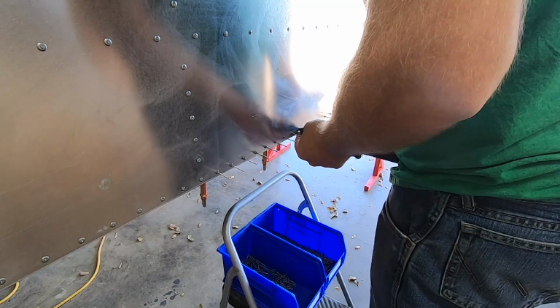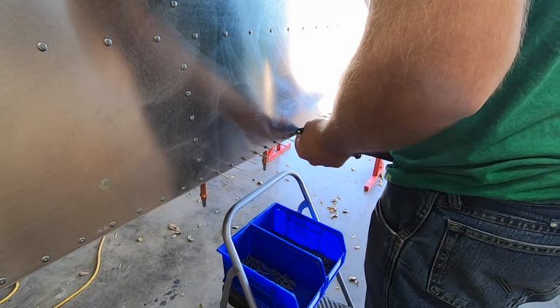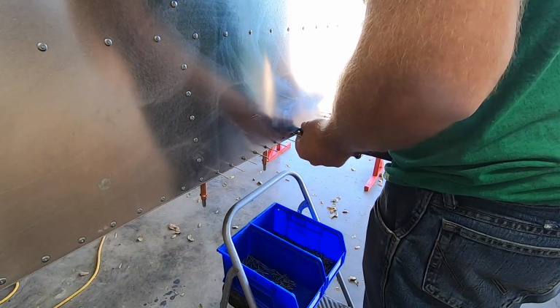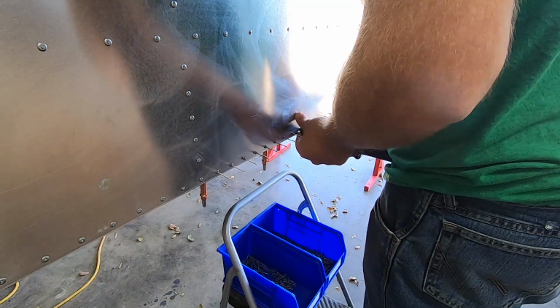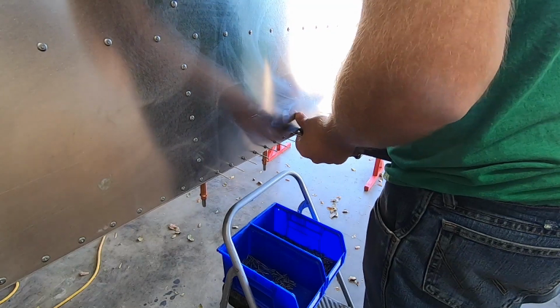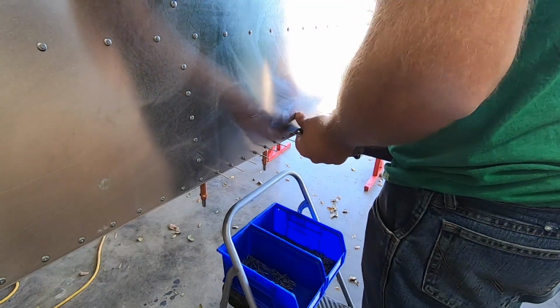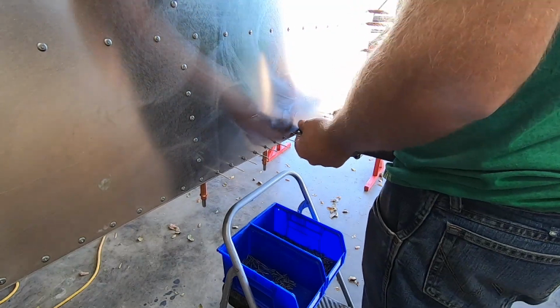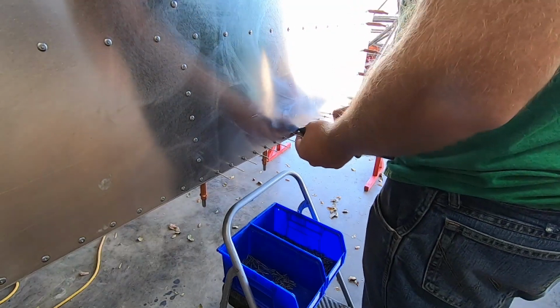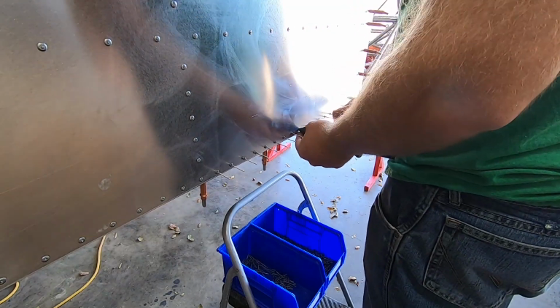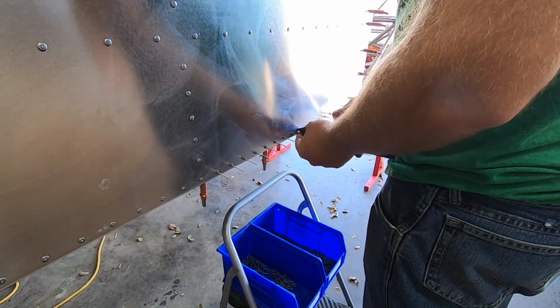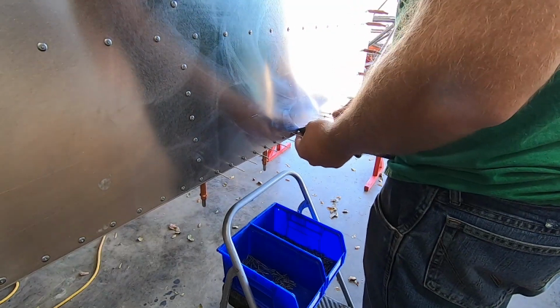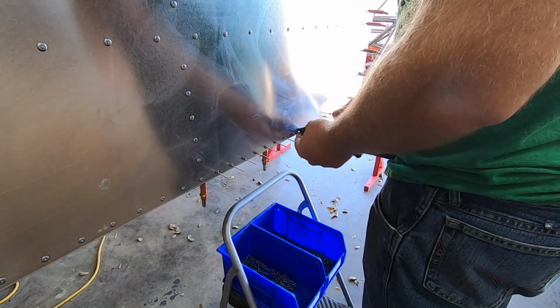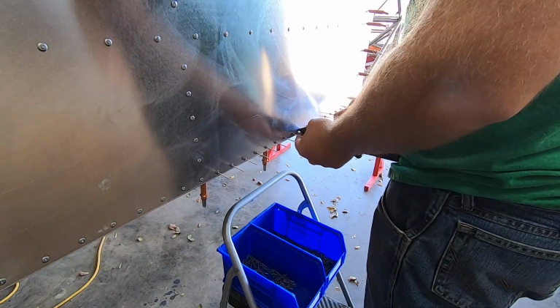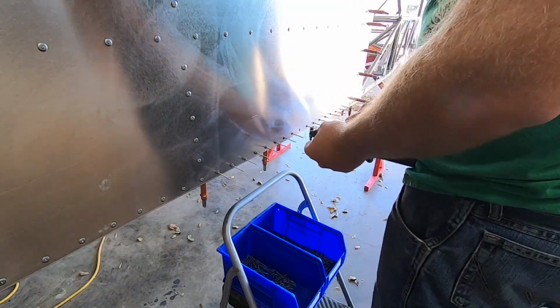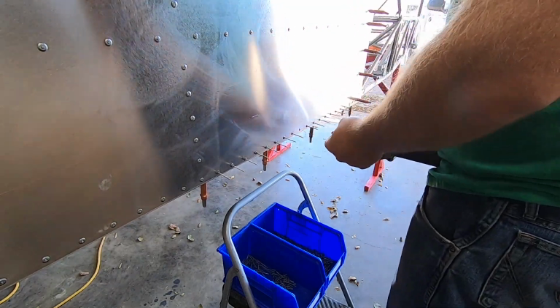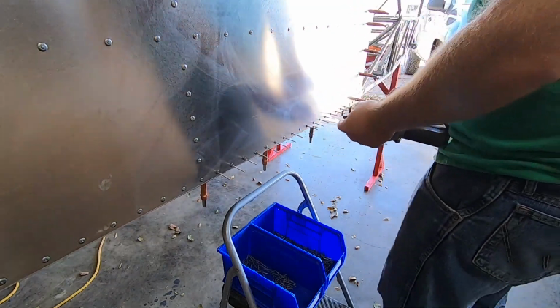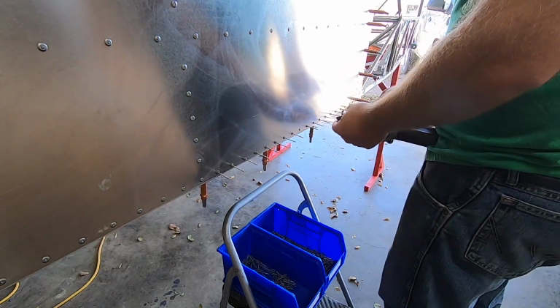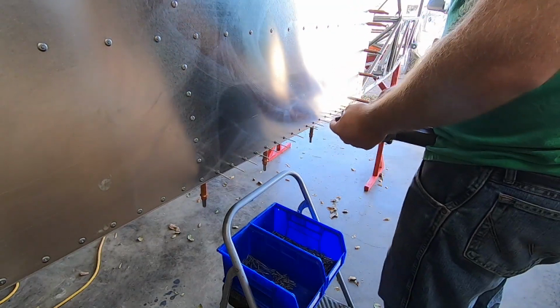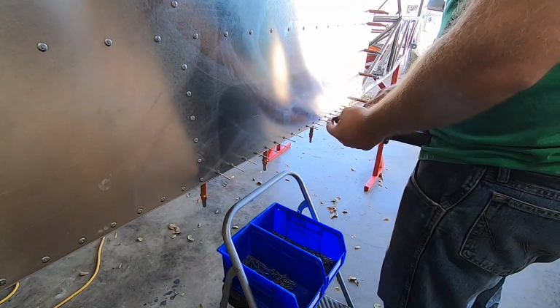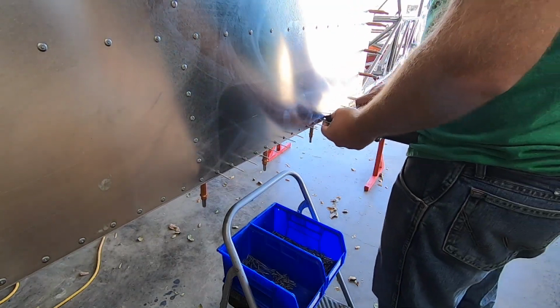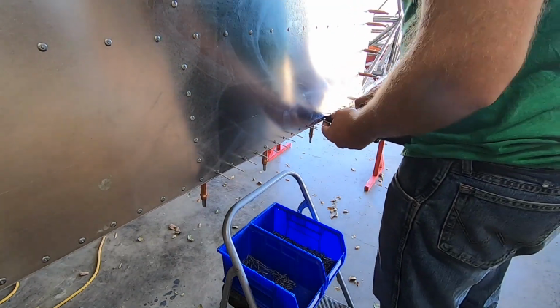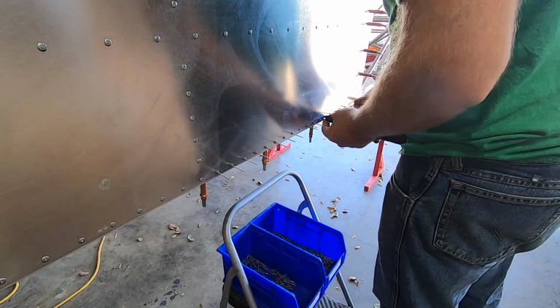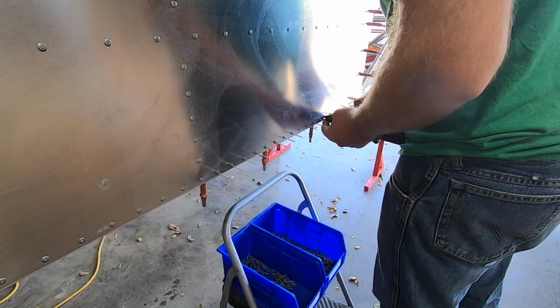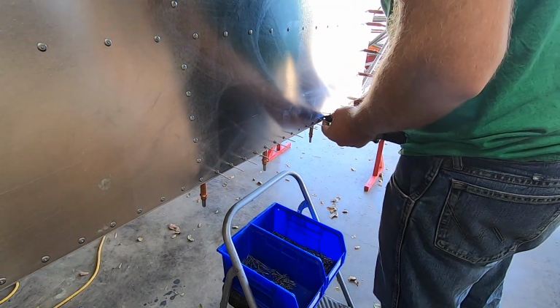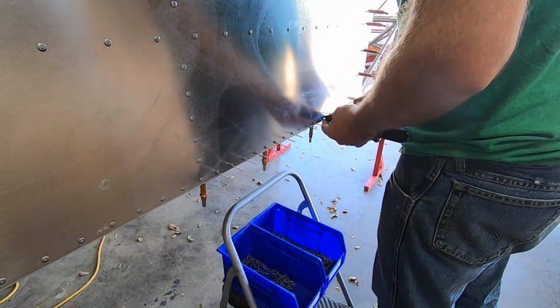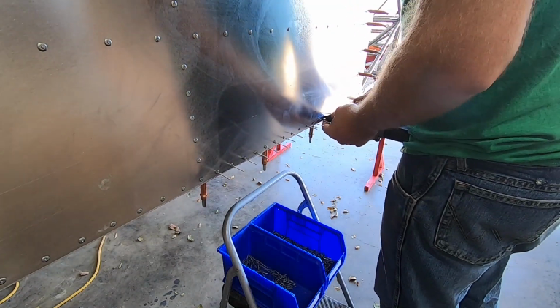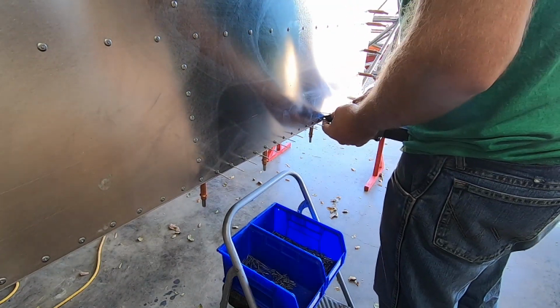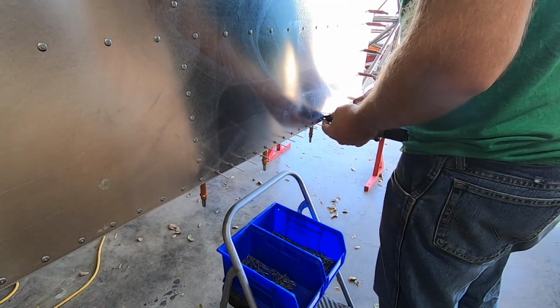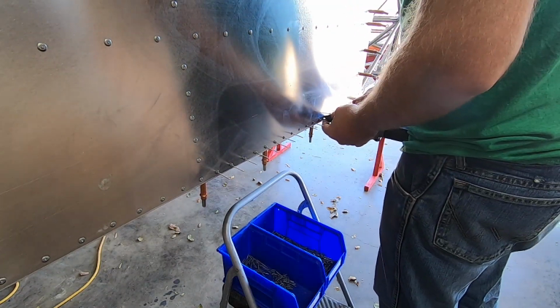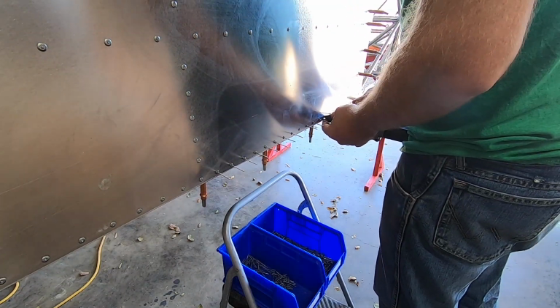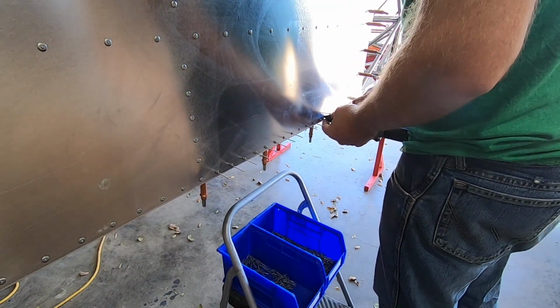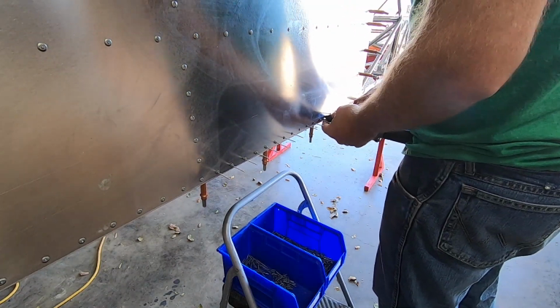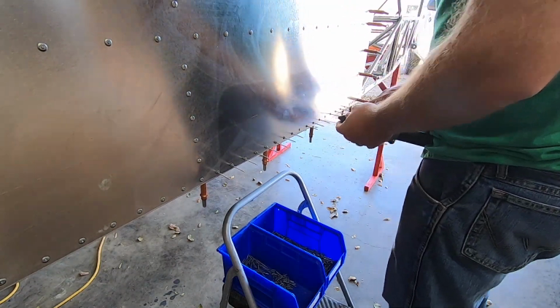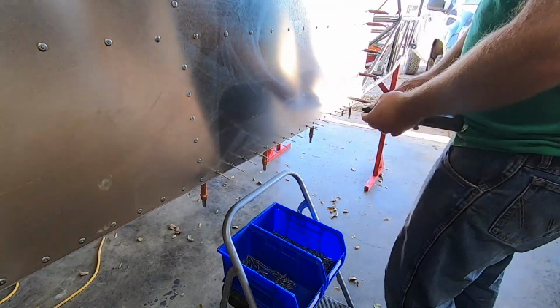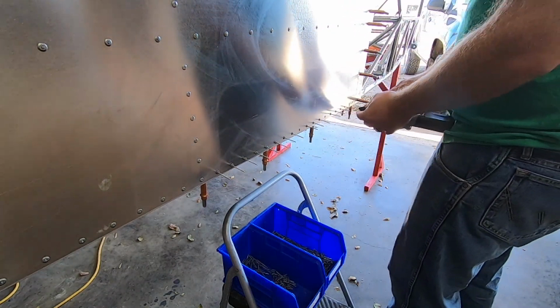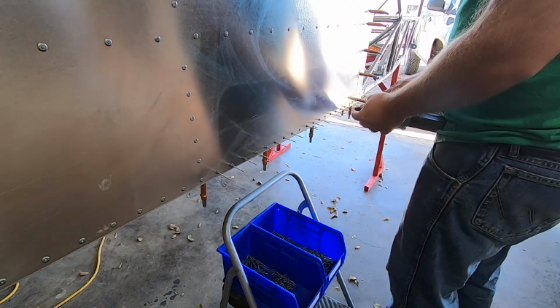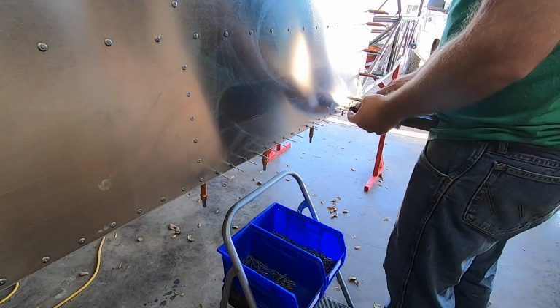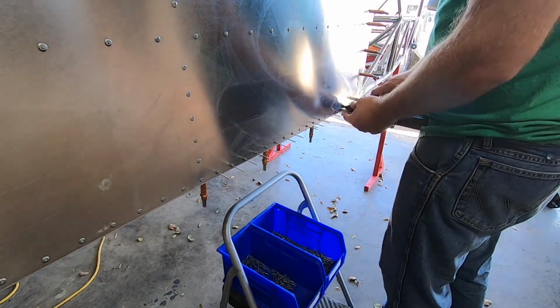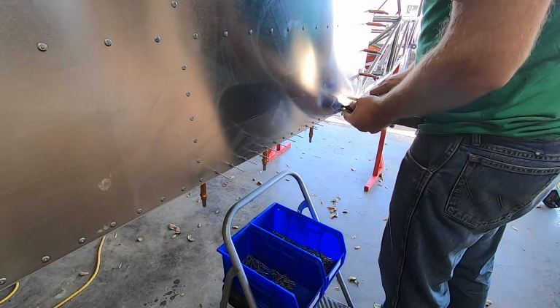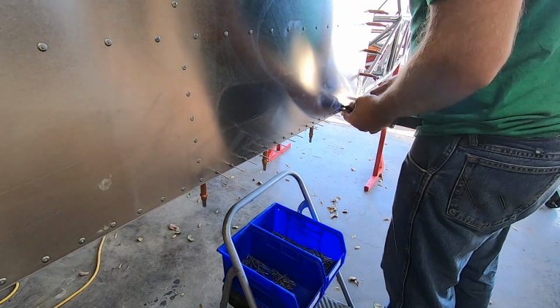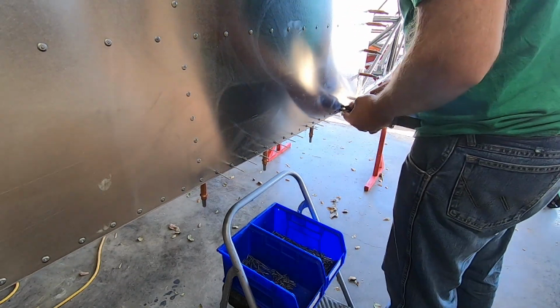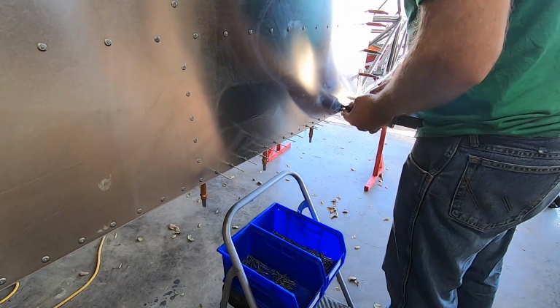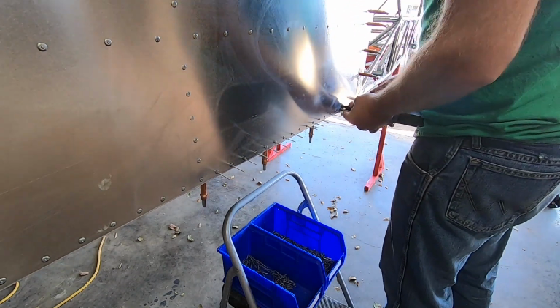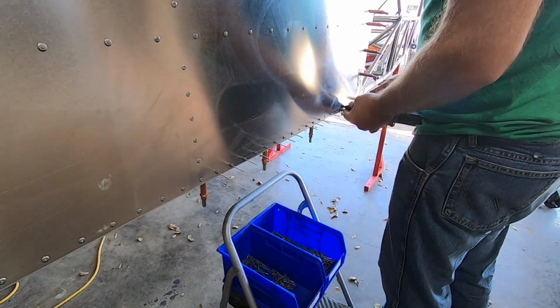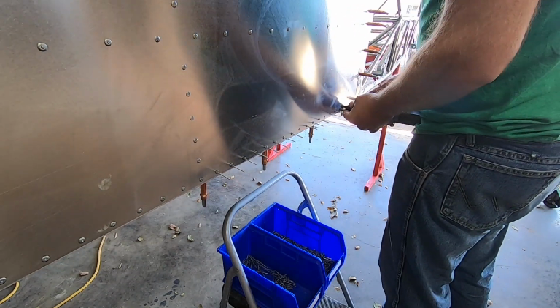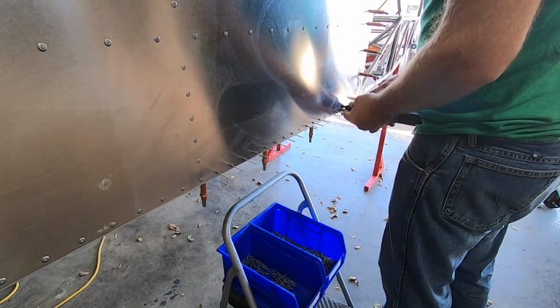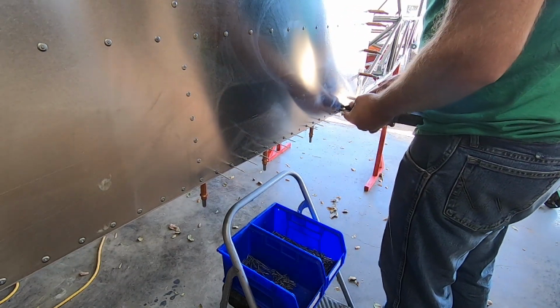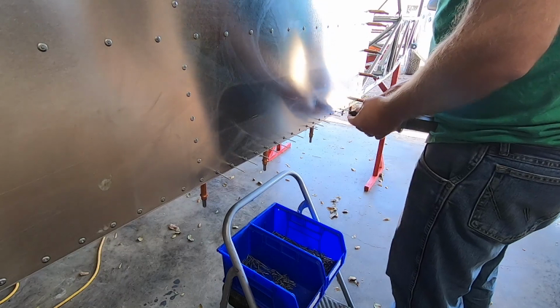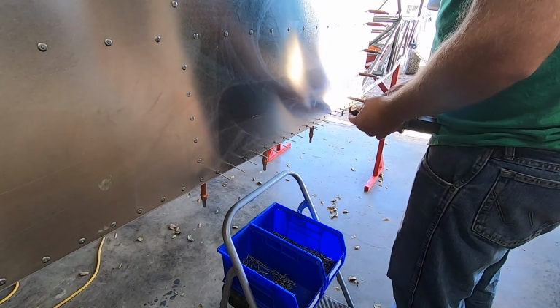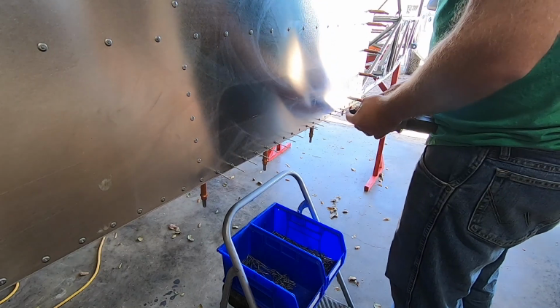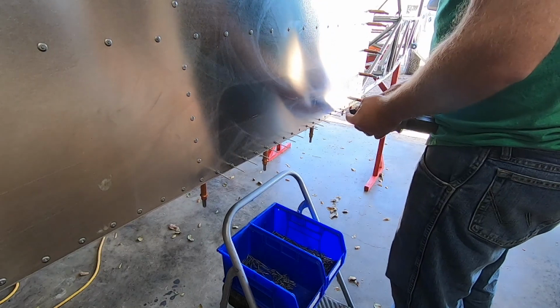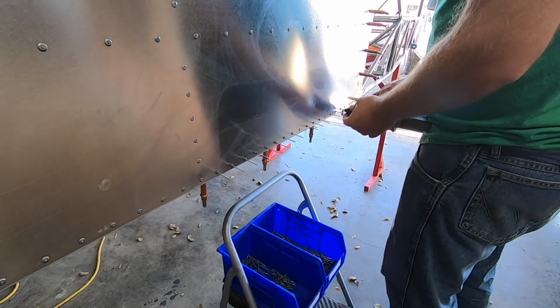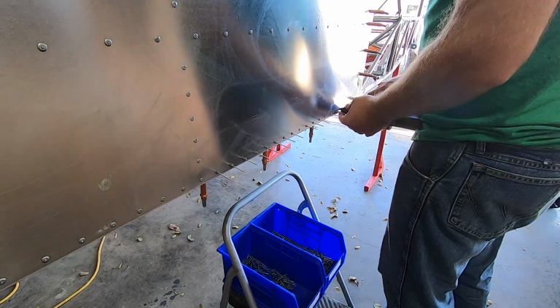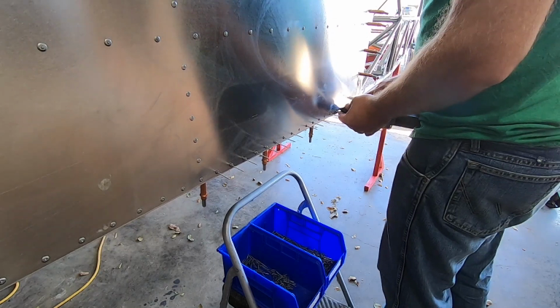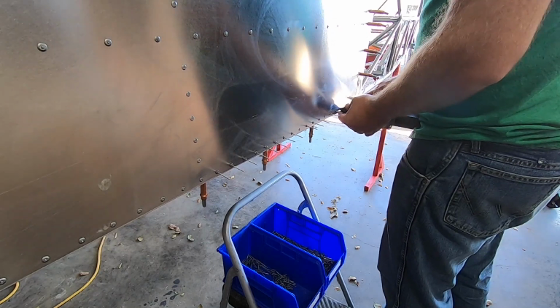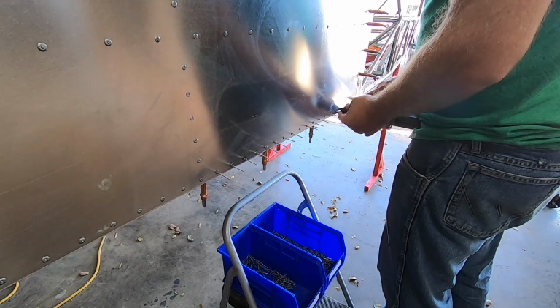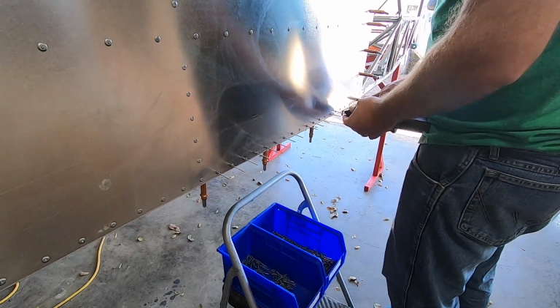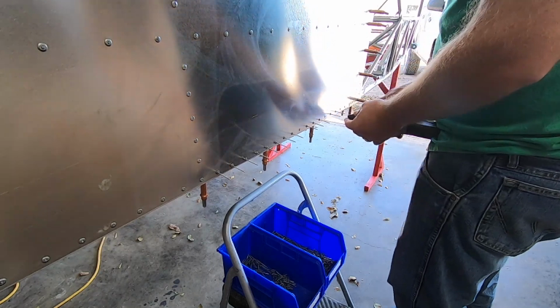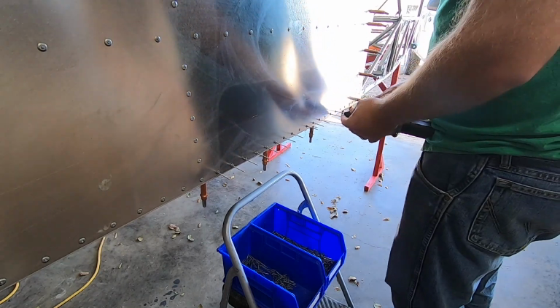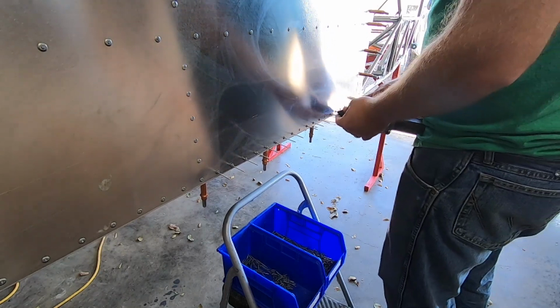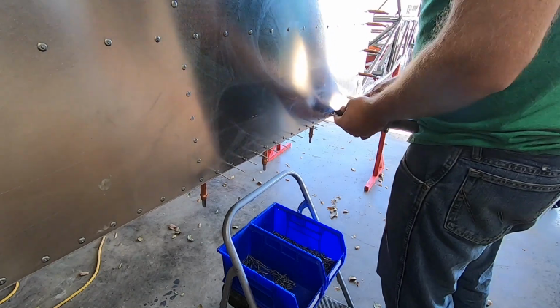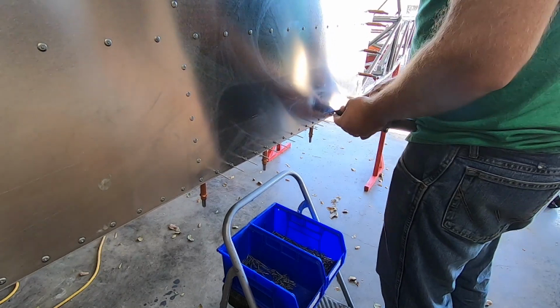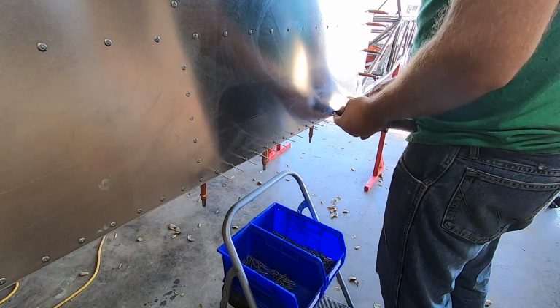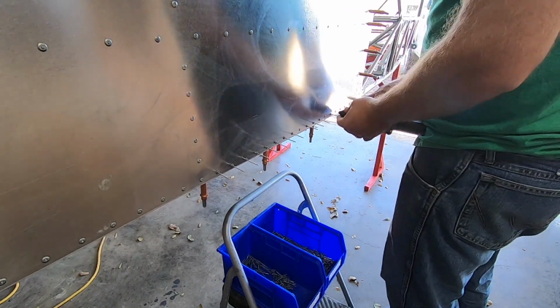I know this clip looks a little funny, but I thought I'd leave it in and give you guys a laugh at my expense. You're welcome.